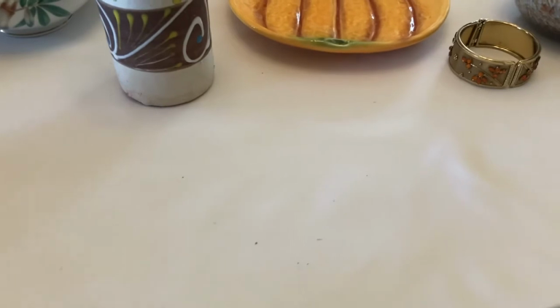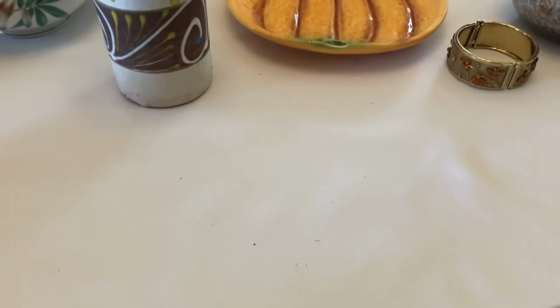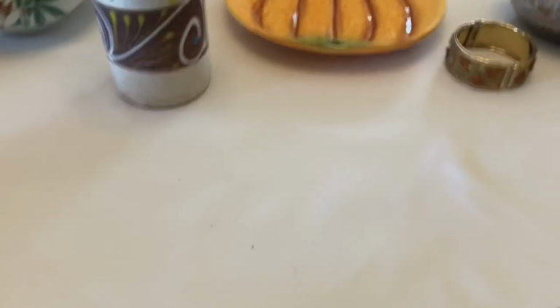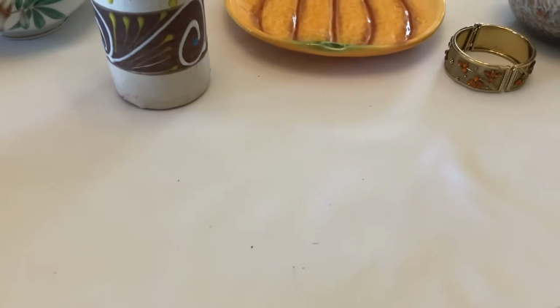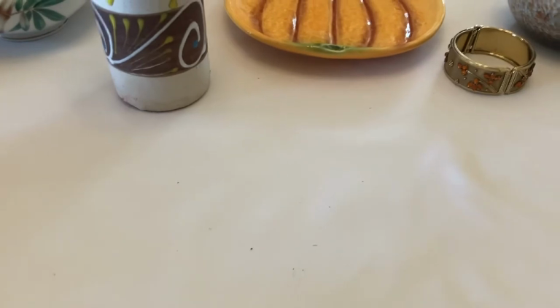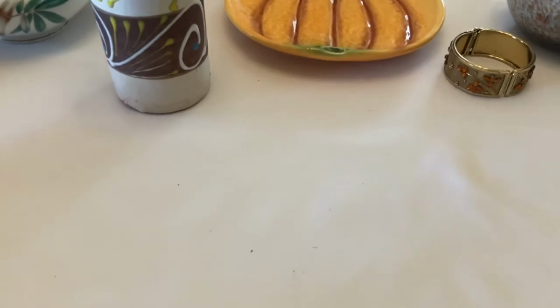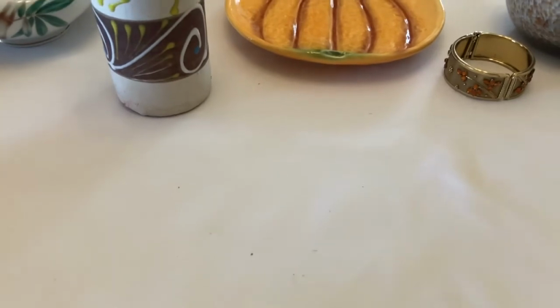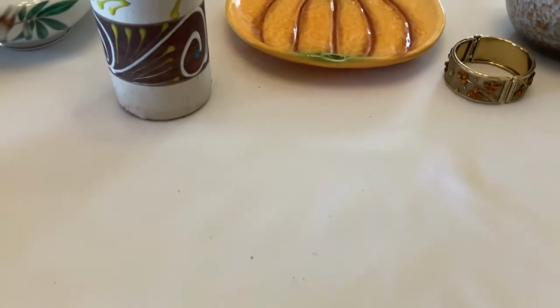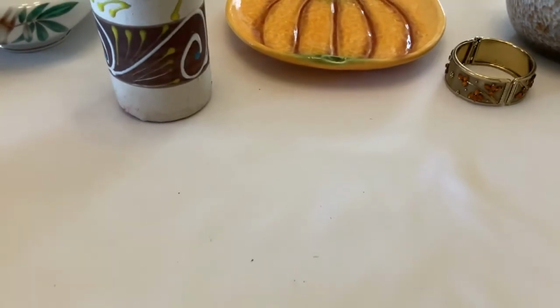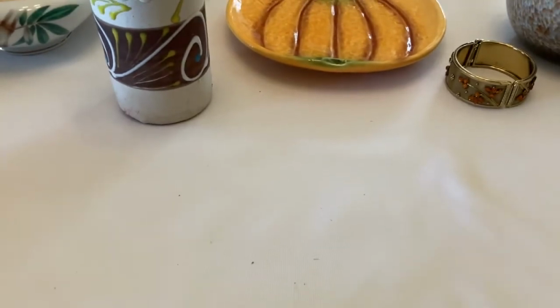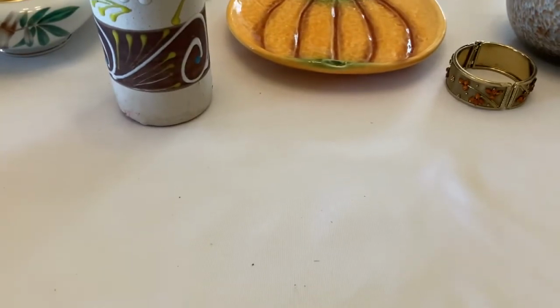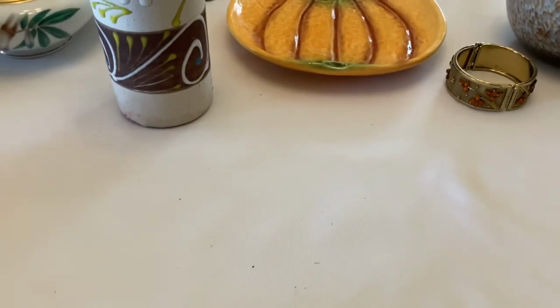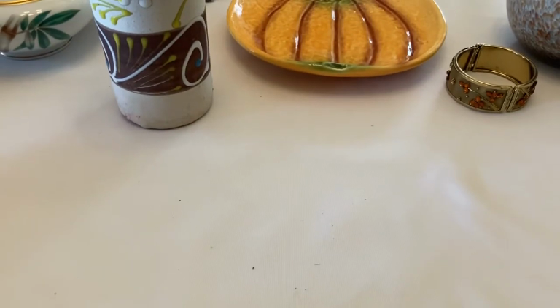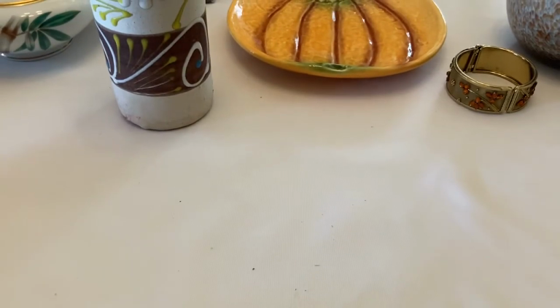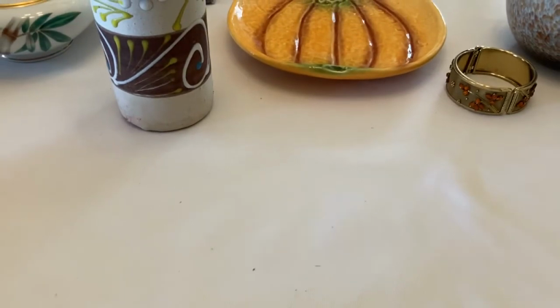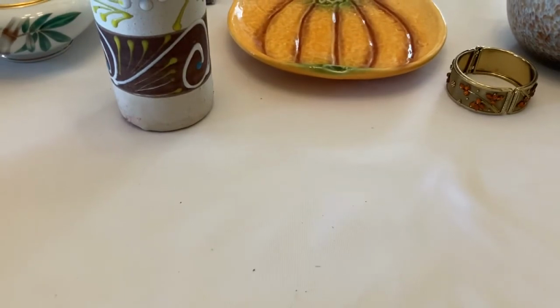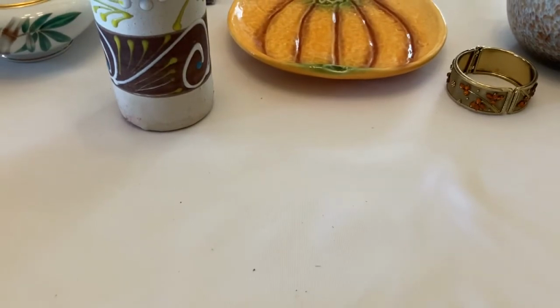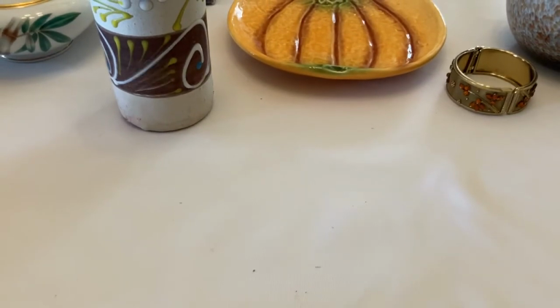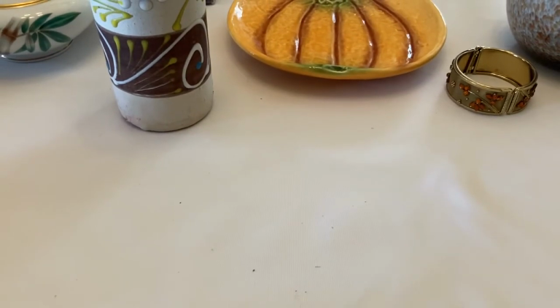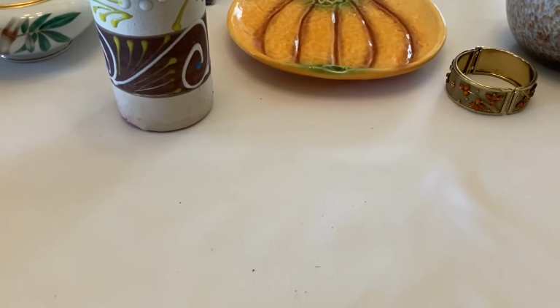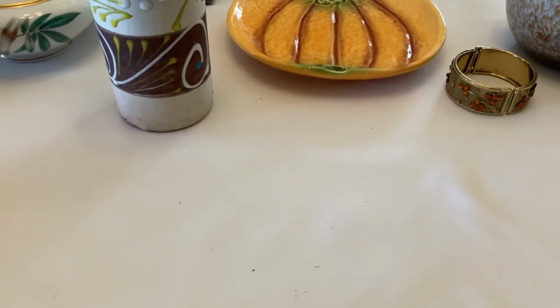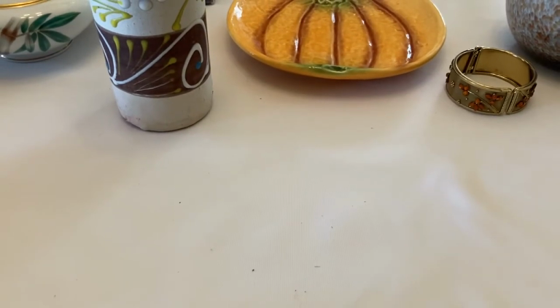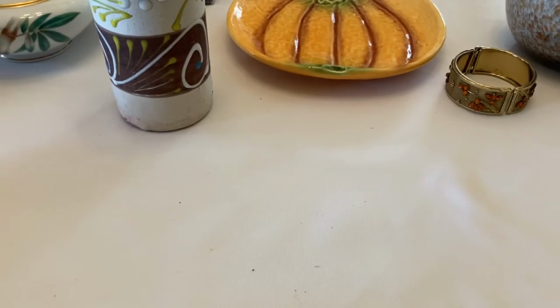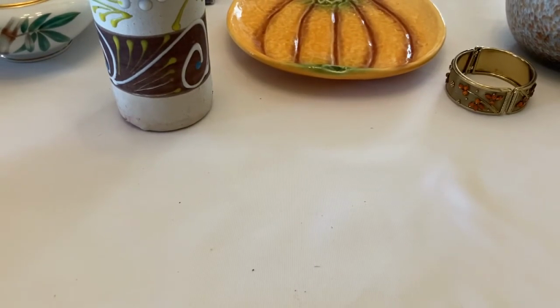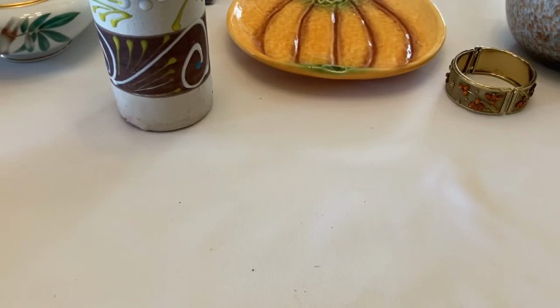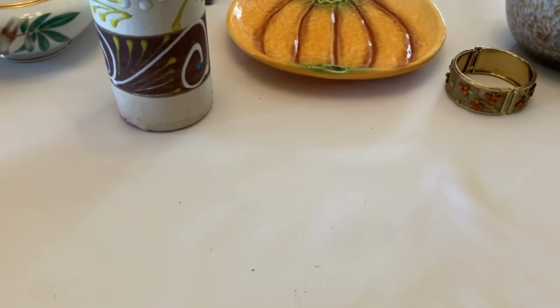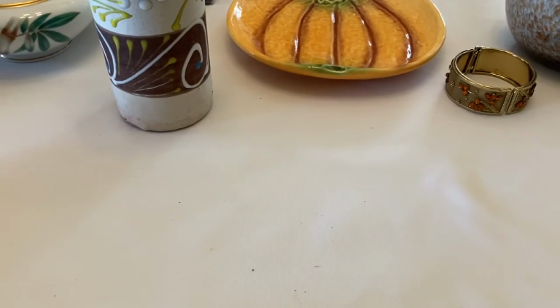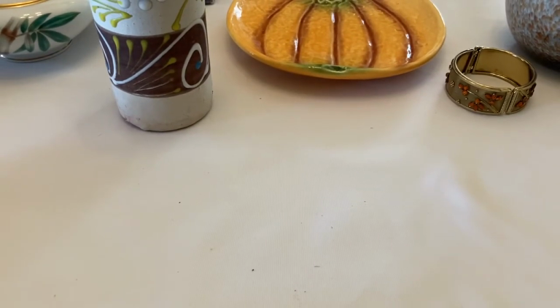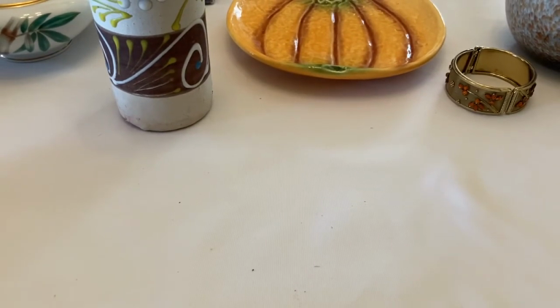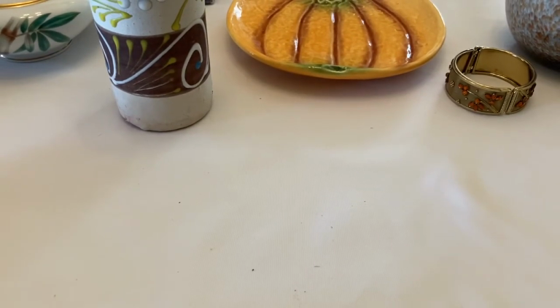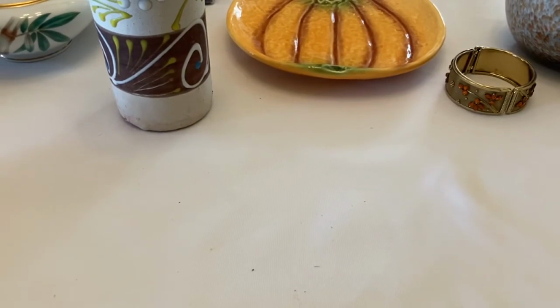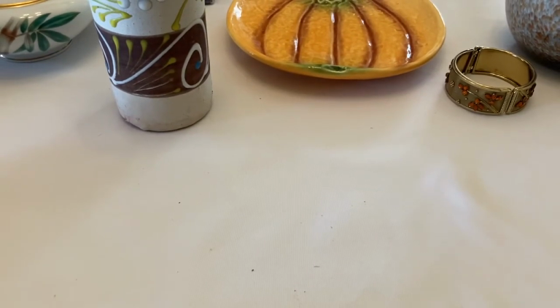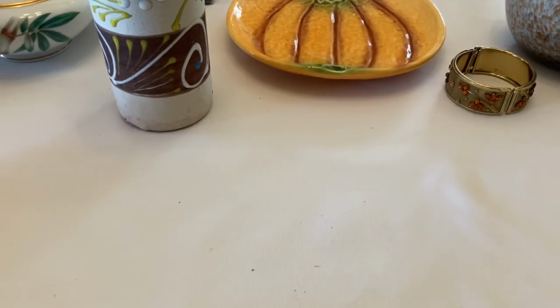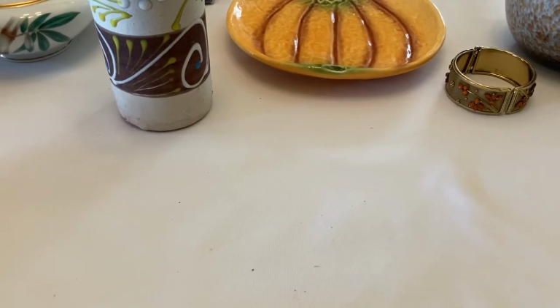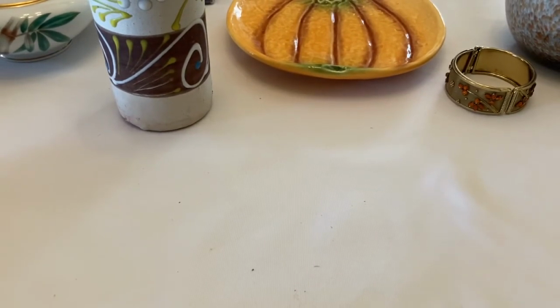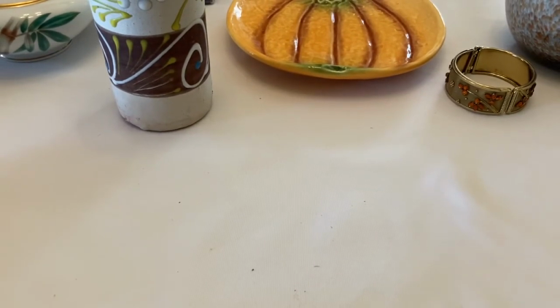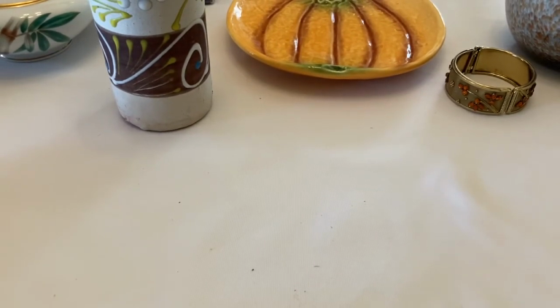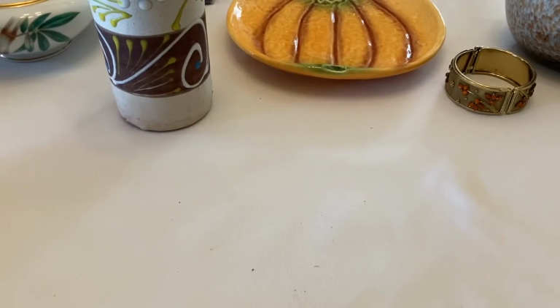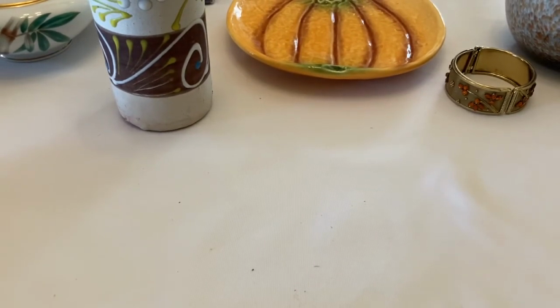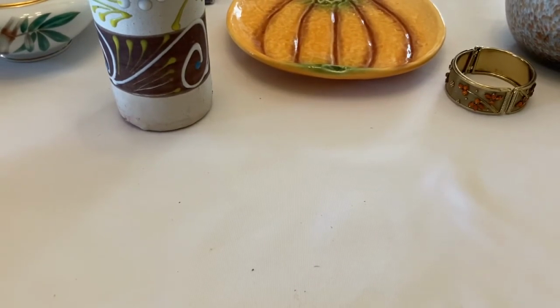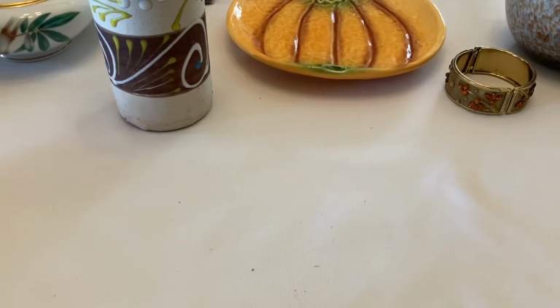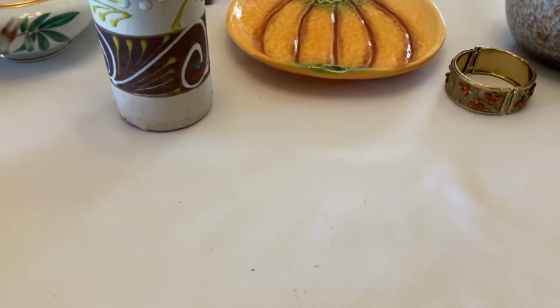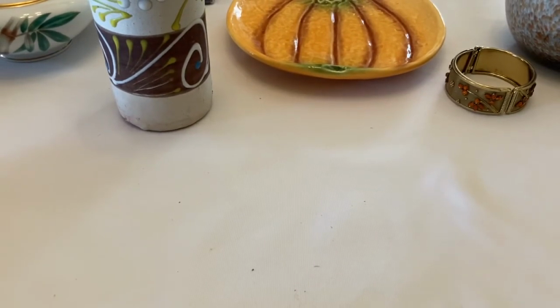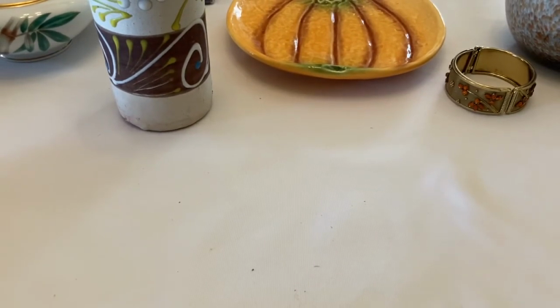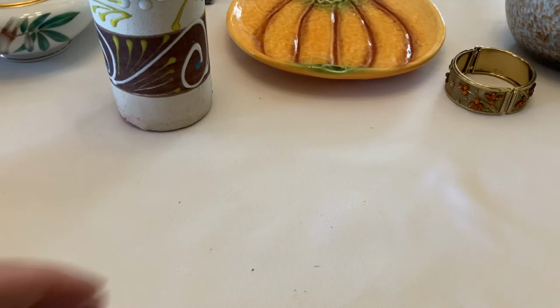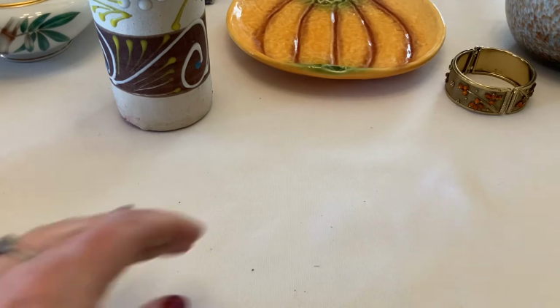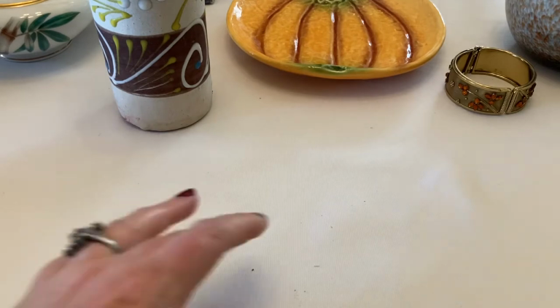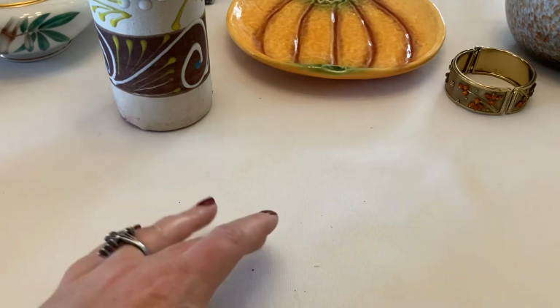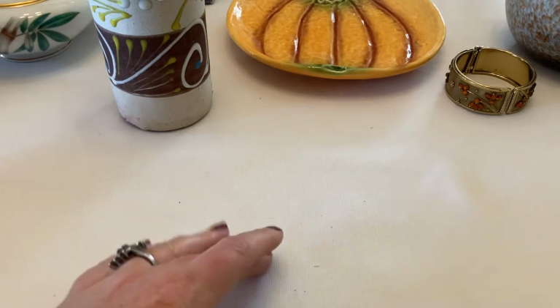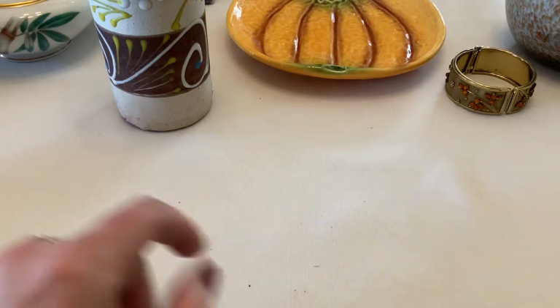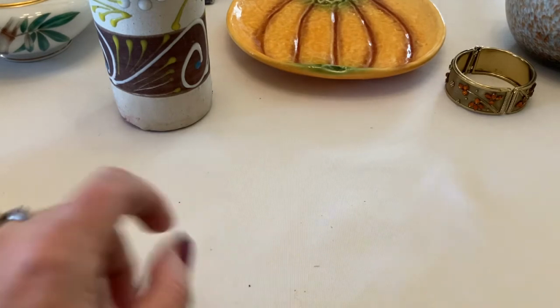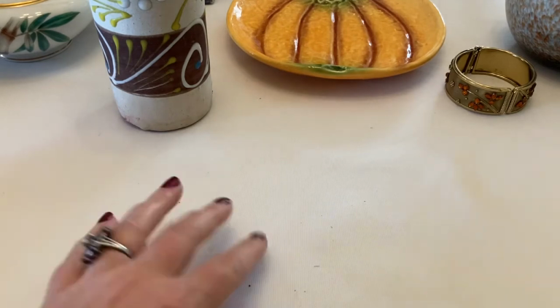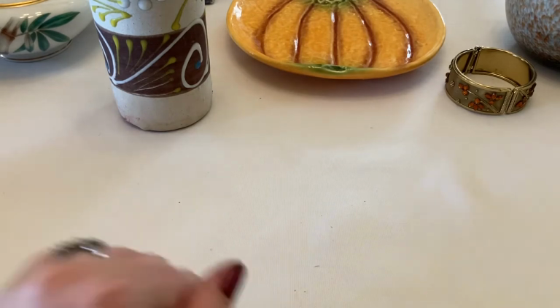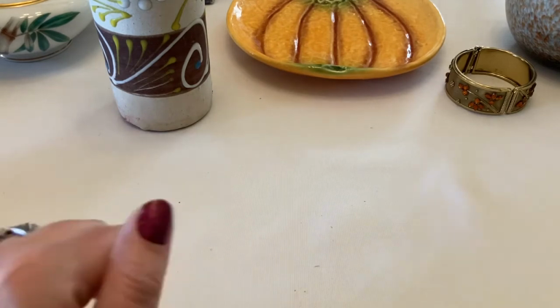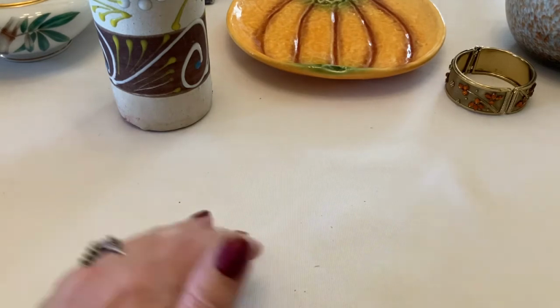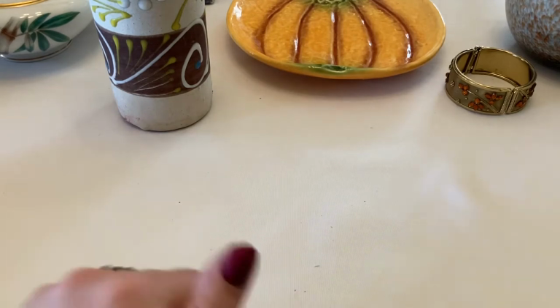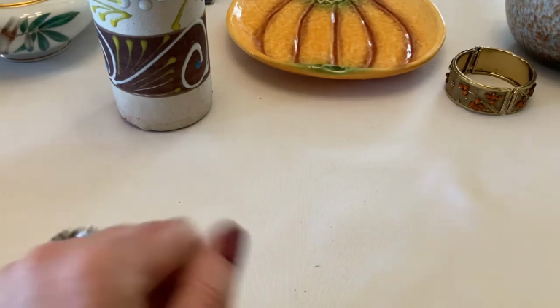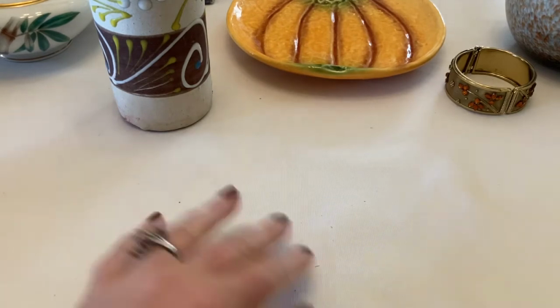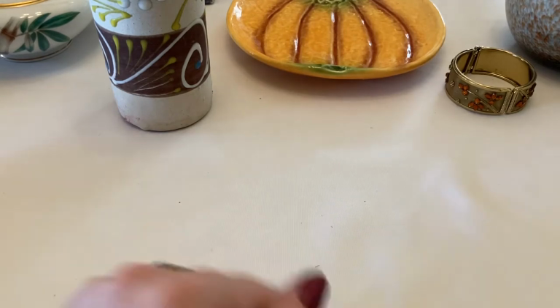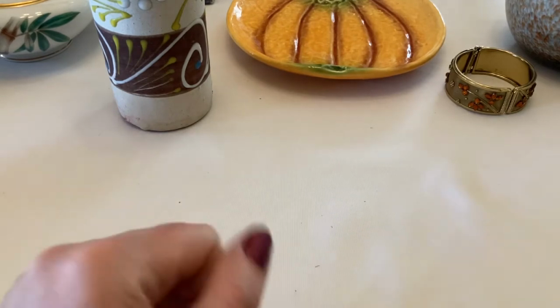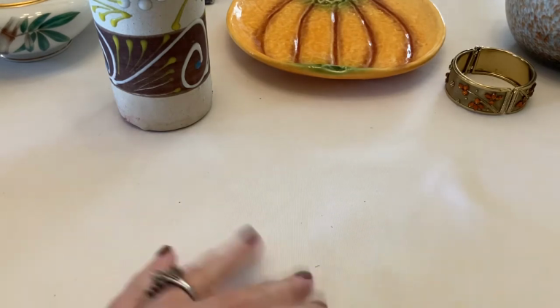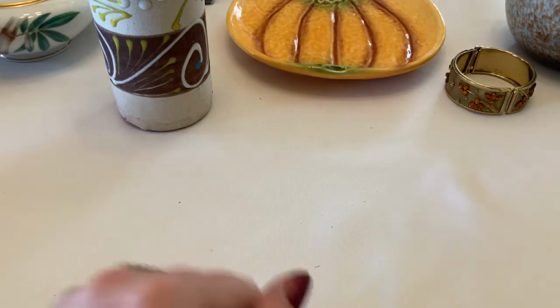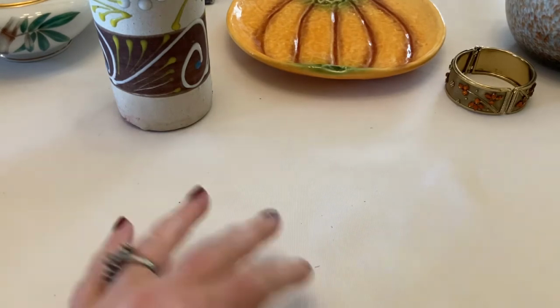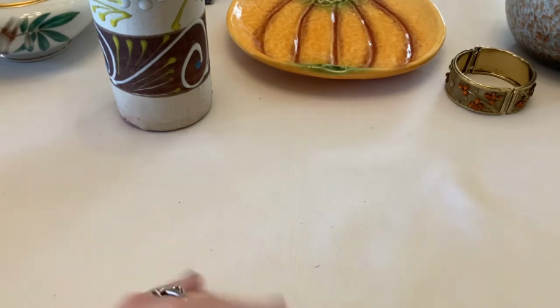We'll release our Halloween items probably in September, Christmas items probably mid-October.